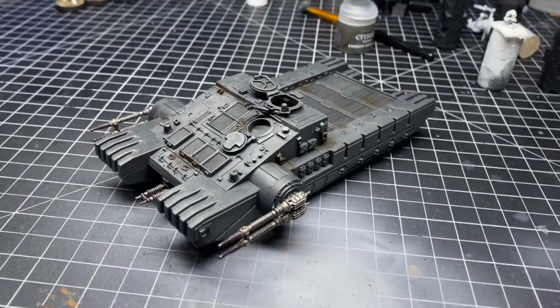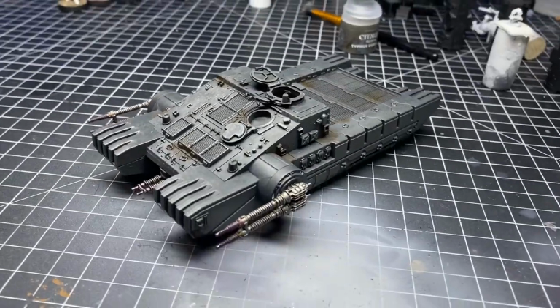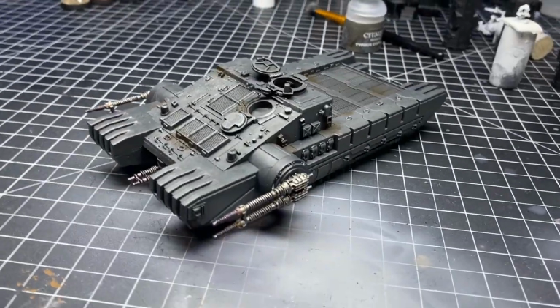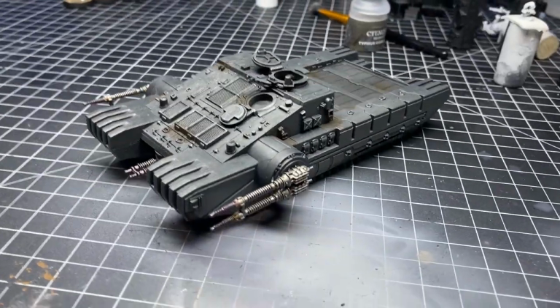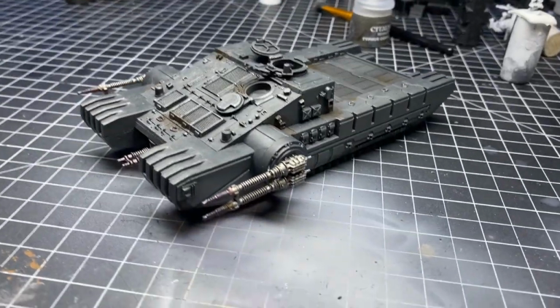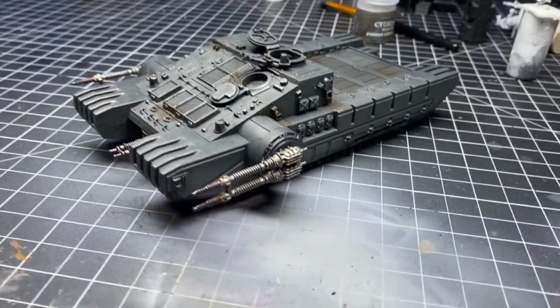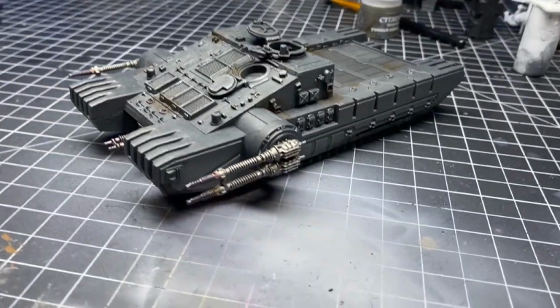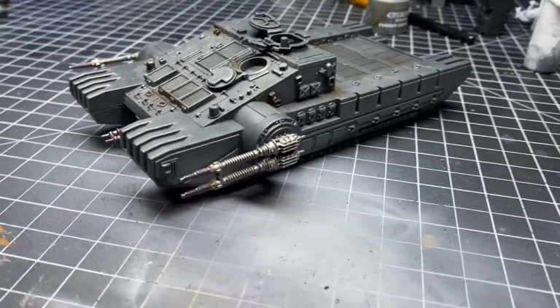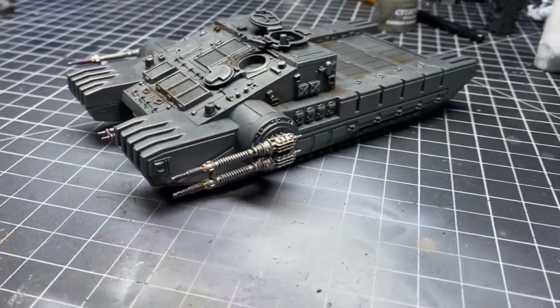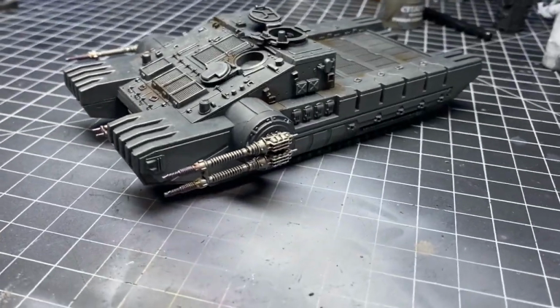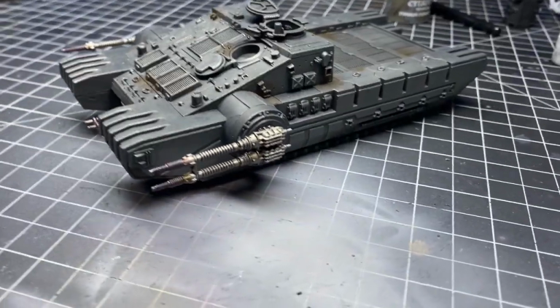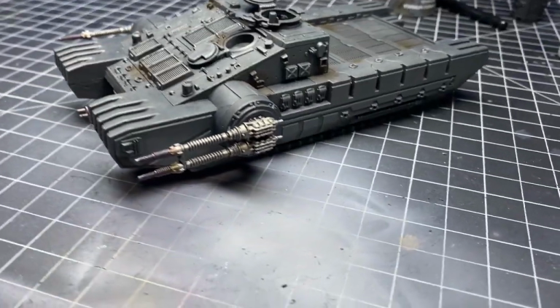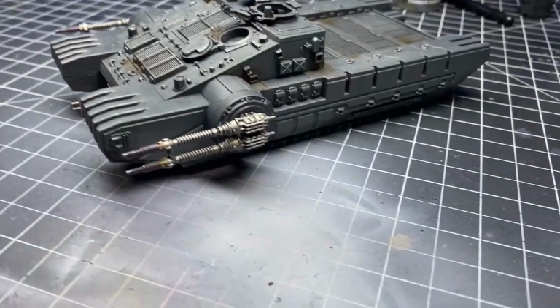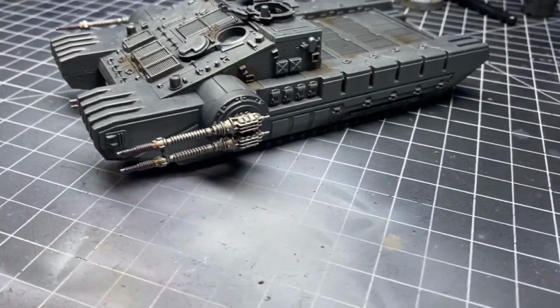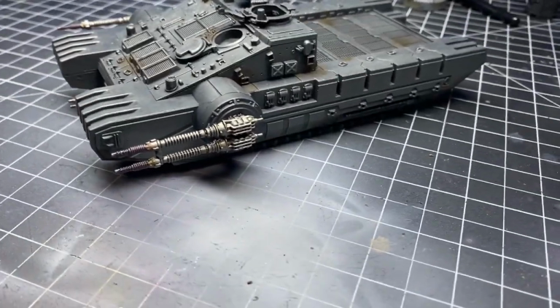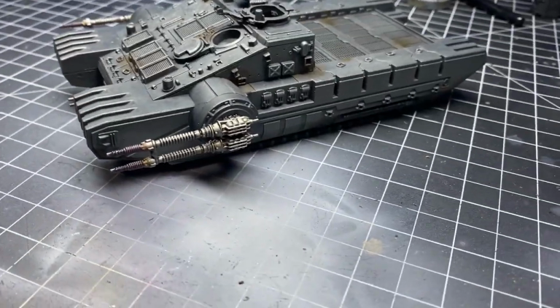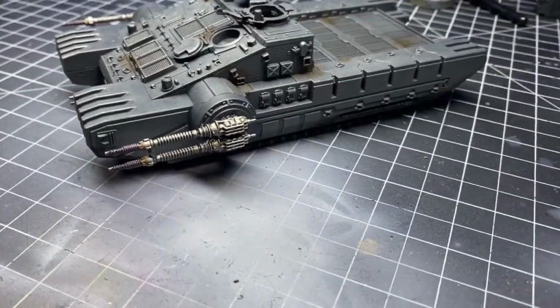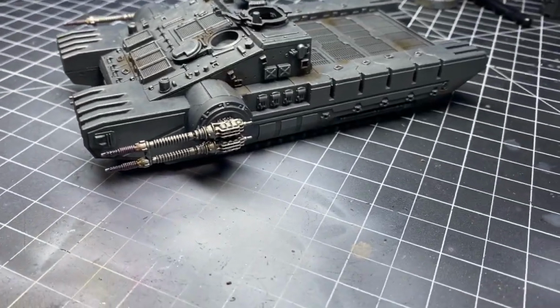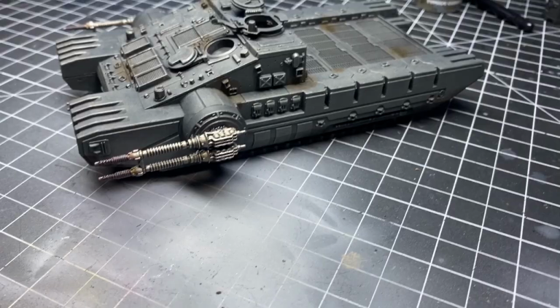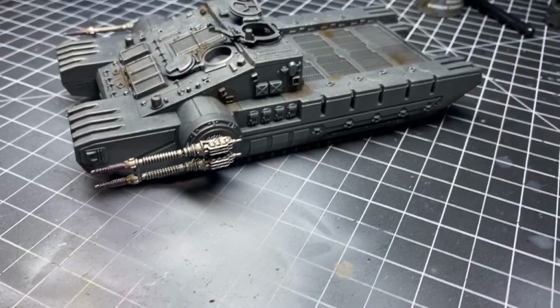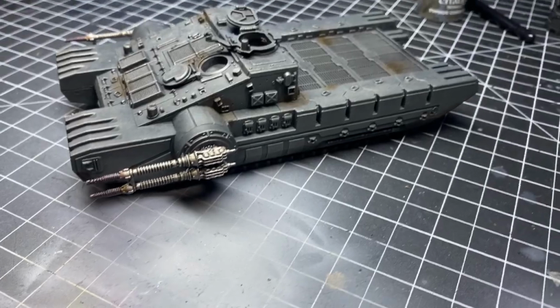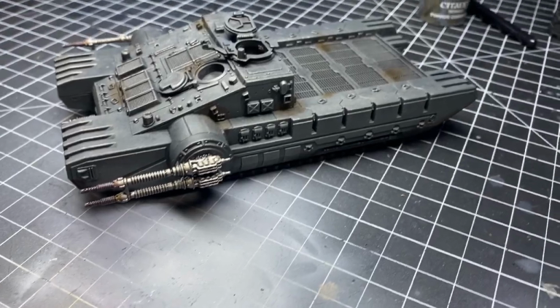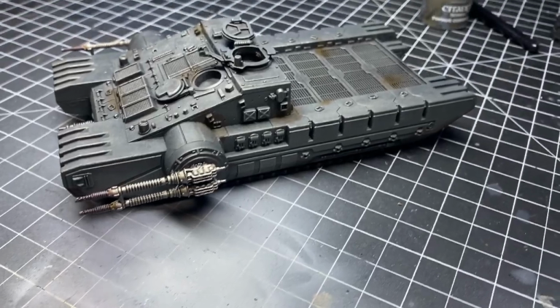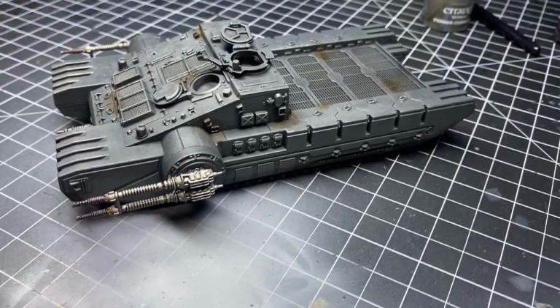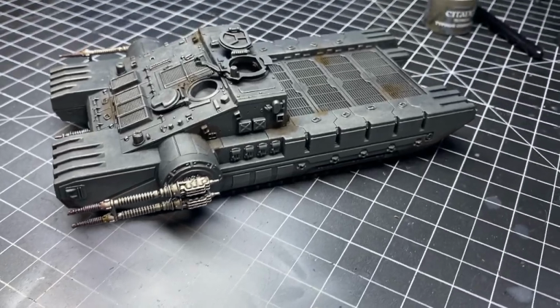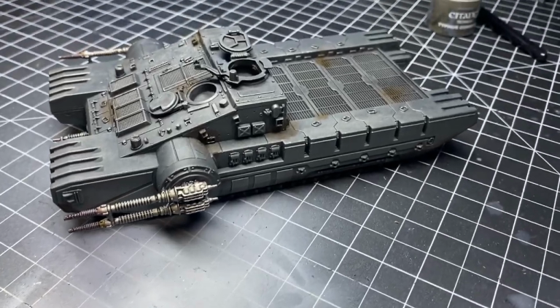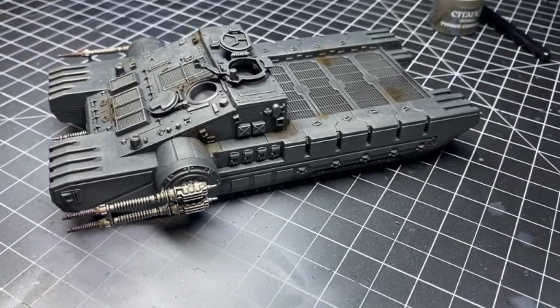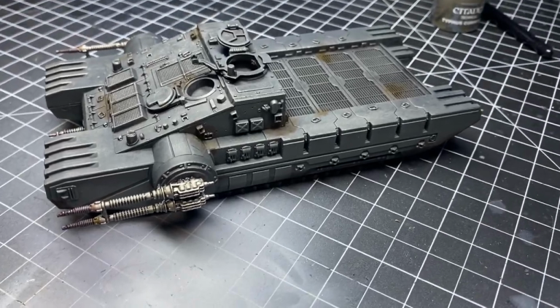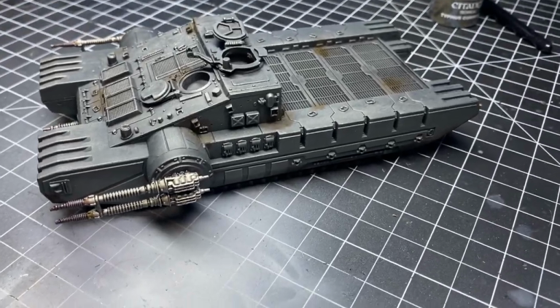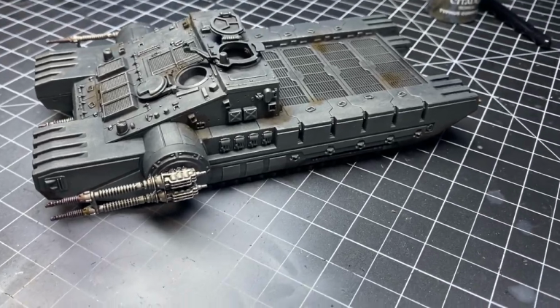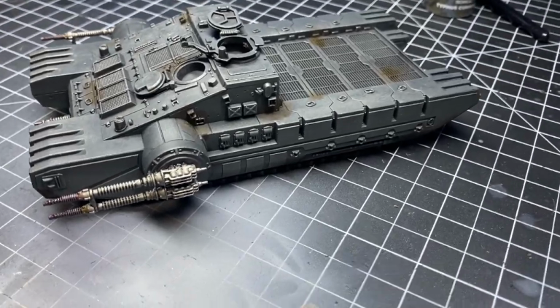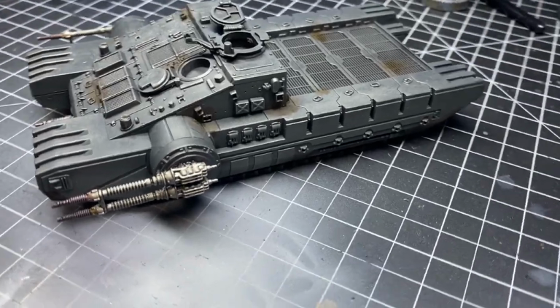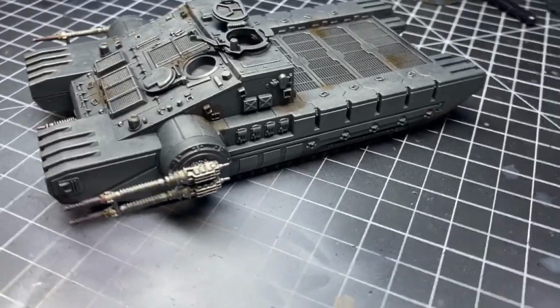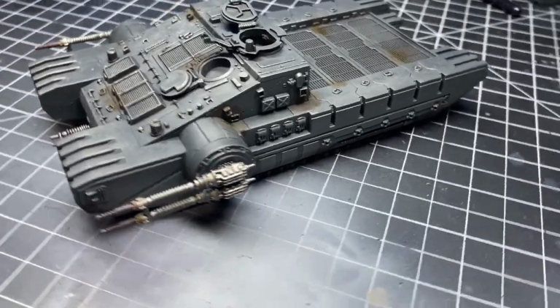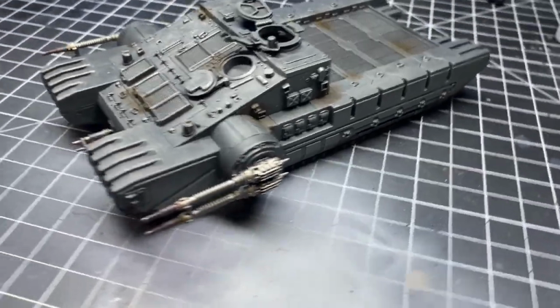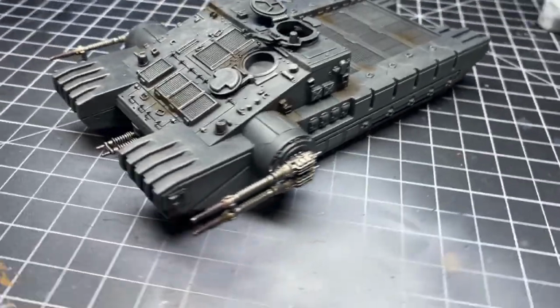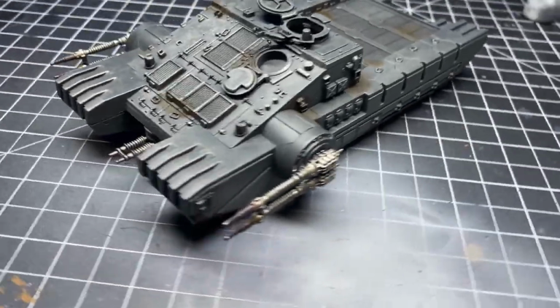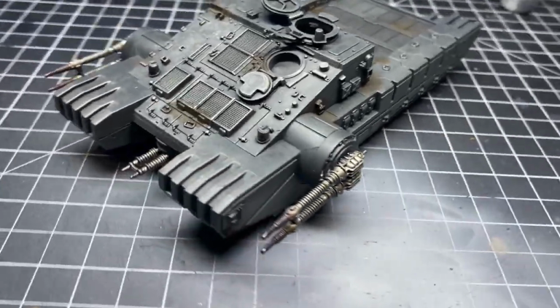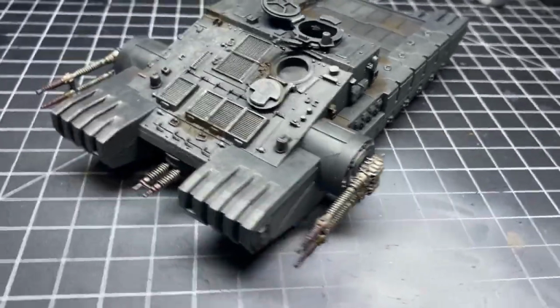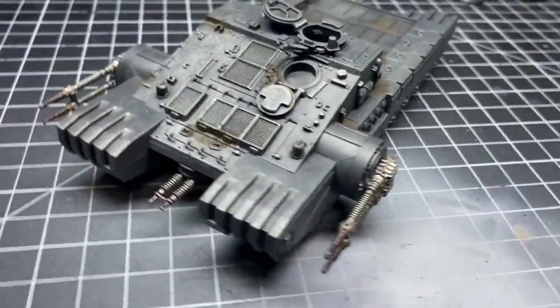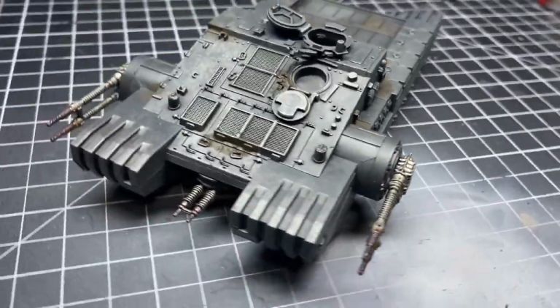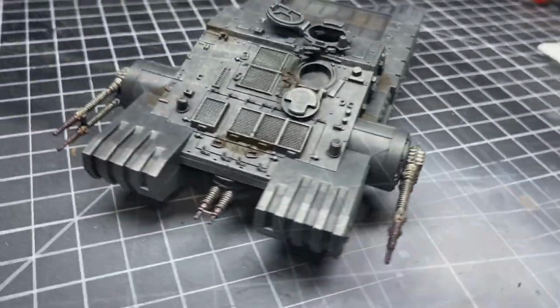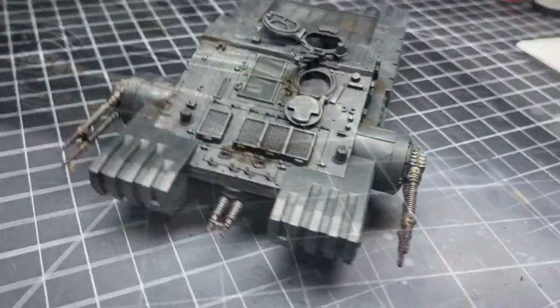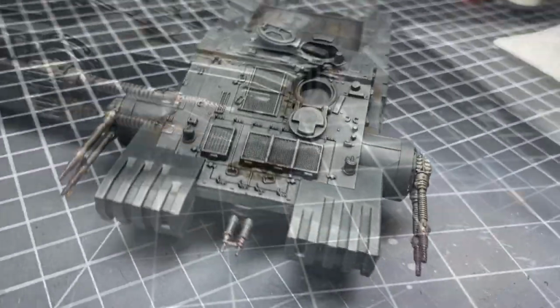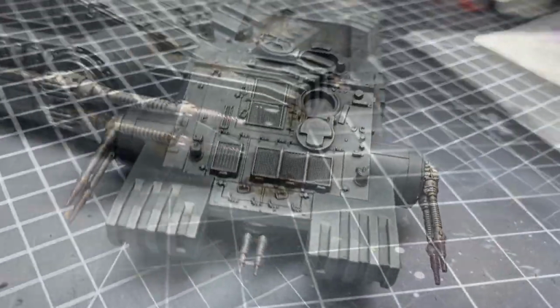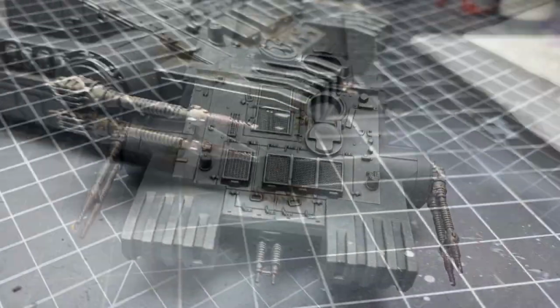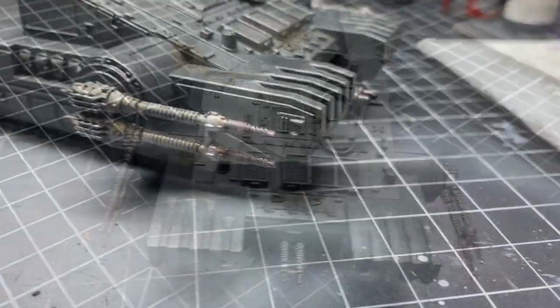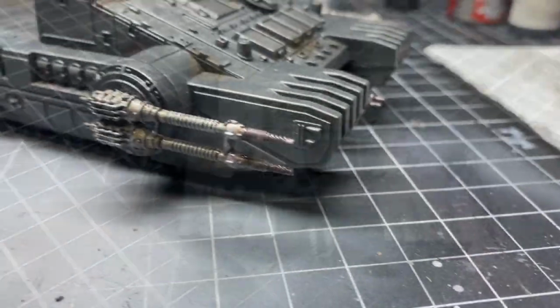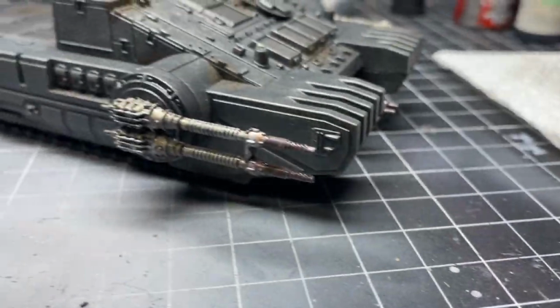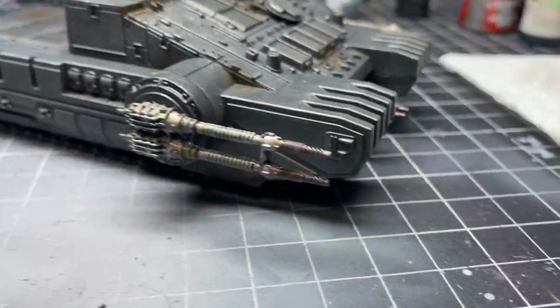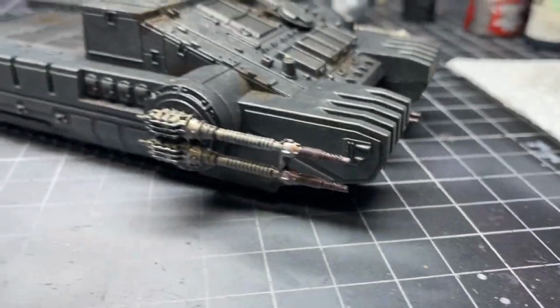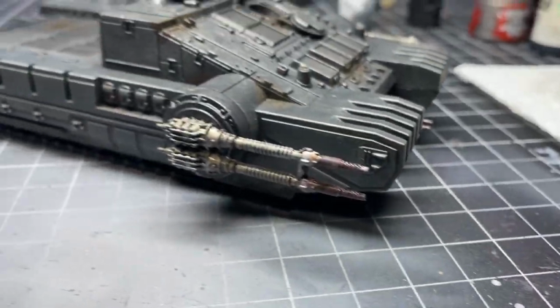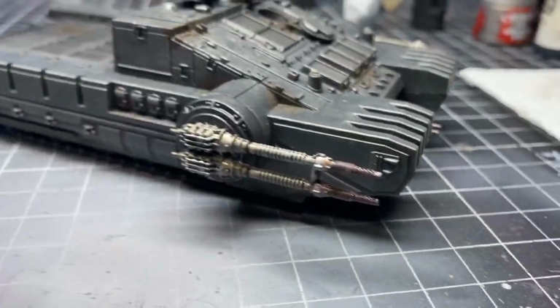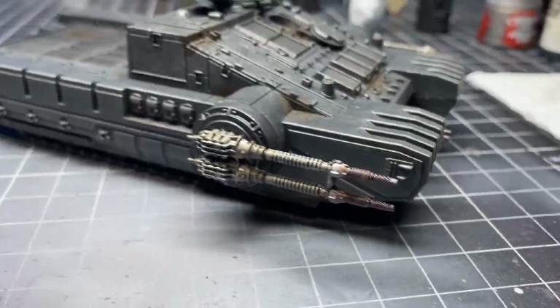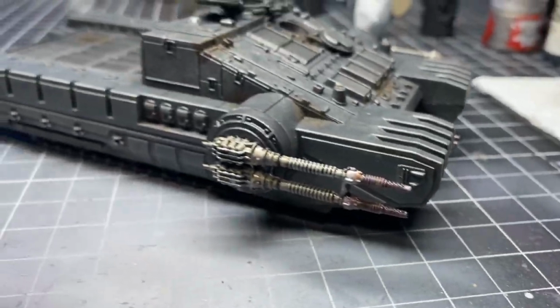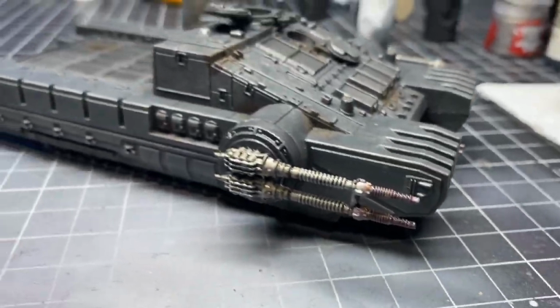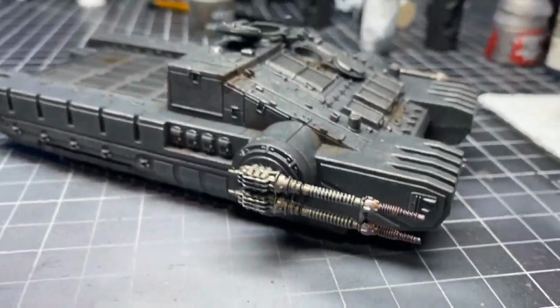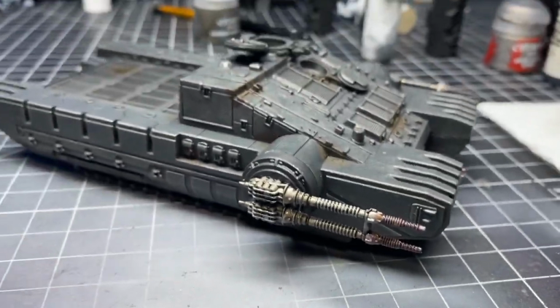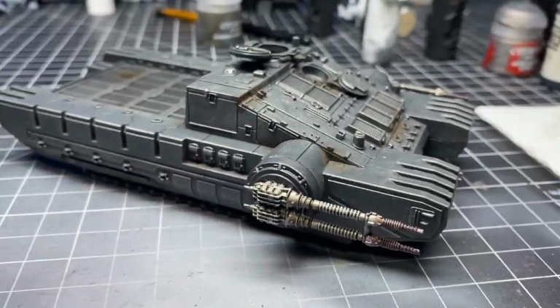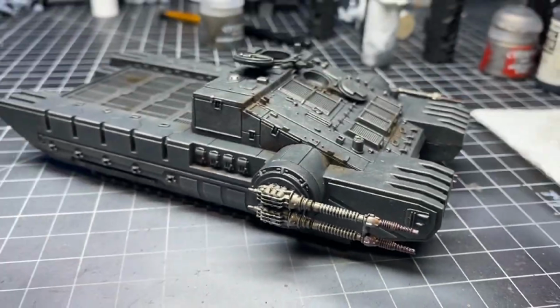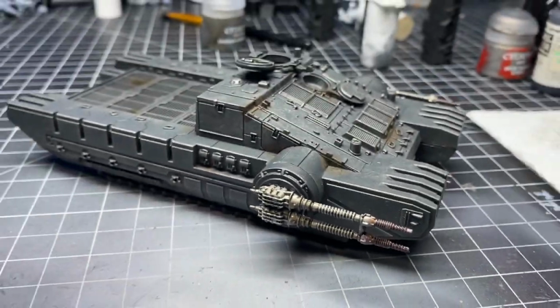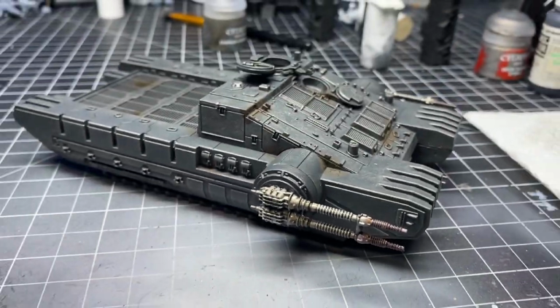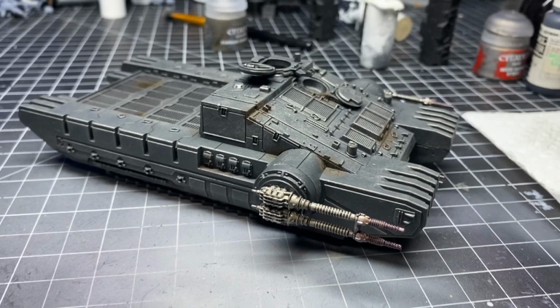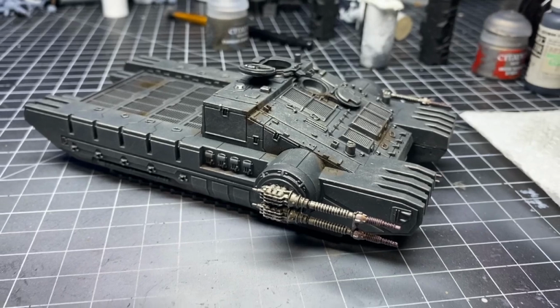Here's how the tank looks after everything is done. It's a quick and easy effect that makes it look battle-worn and somewhat like the movies.